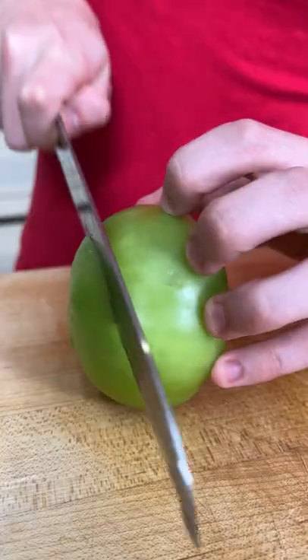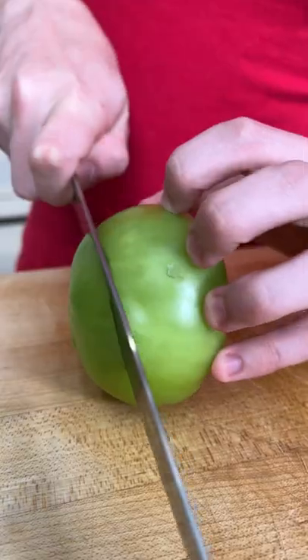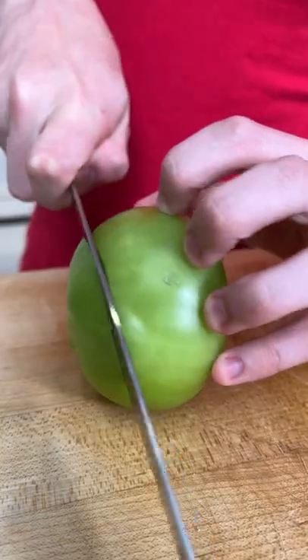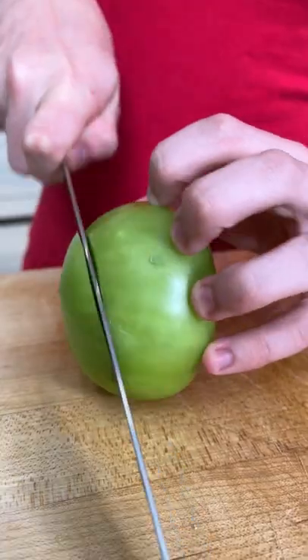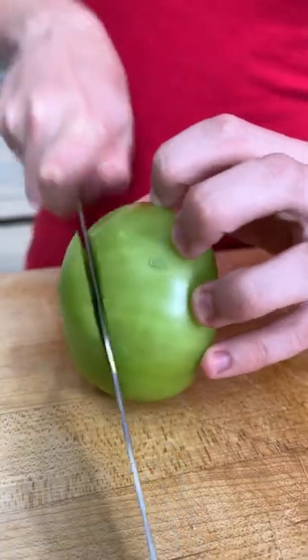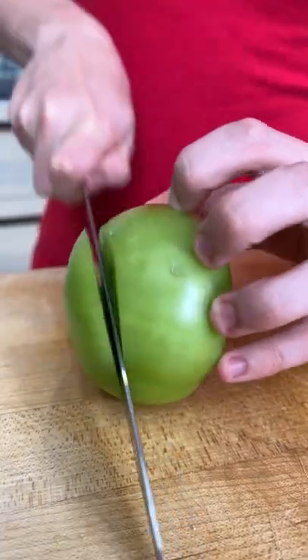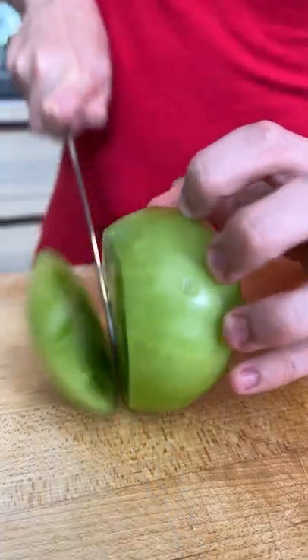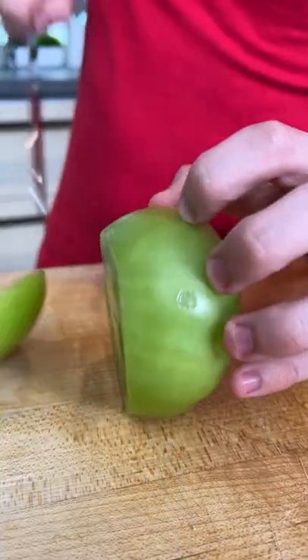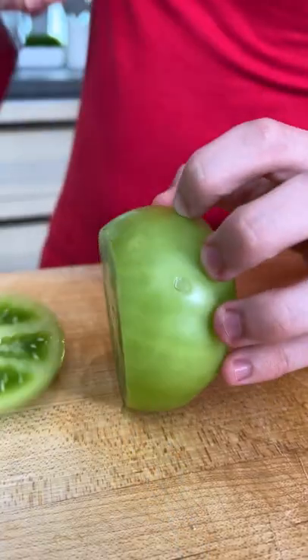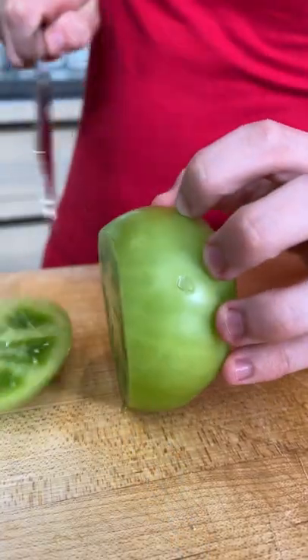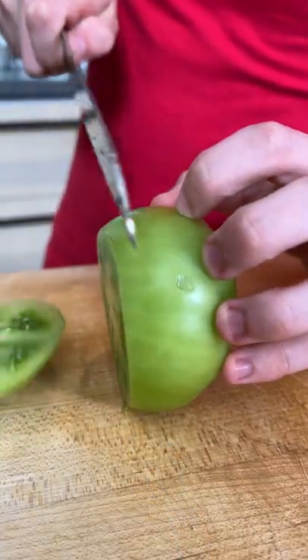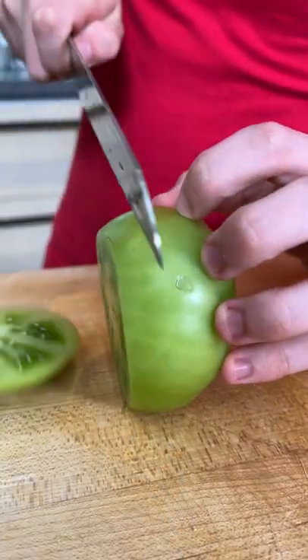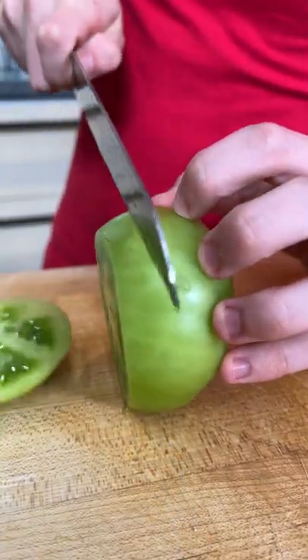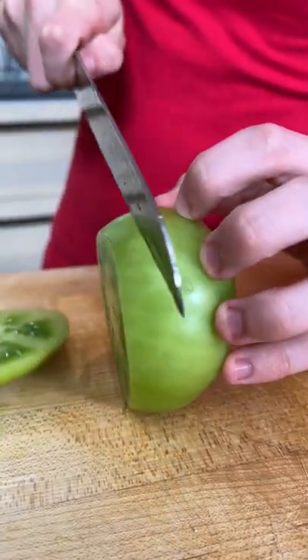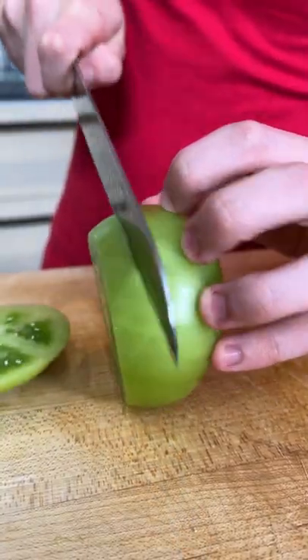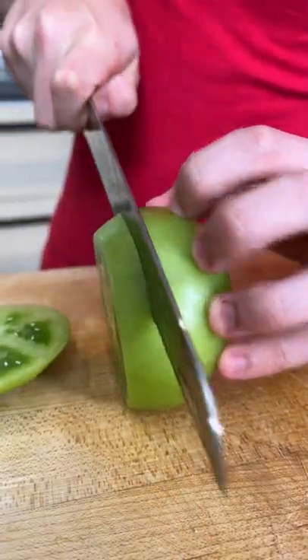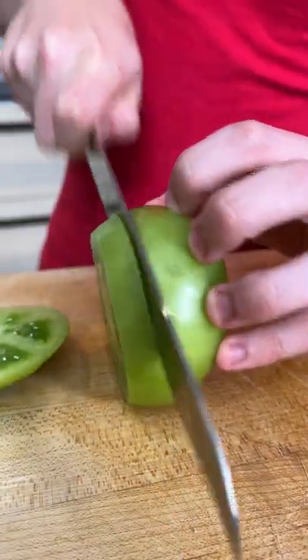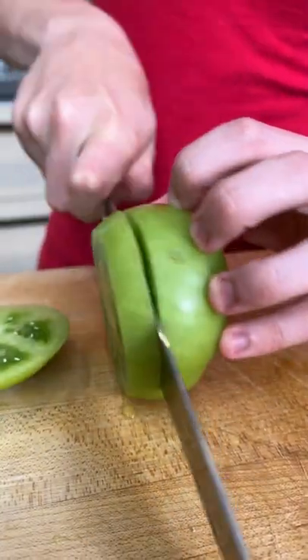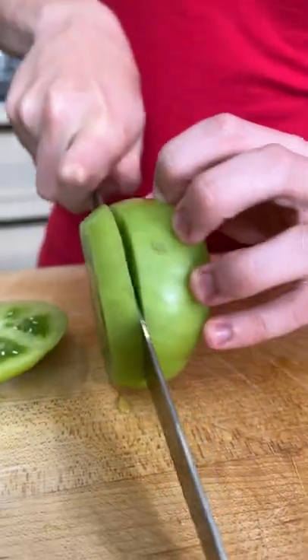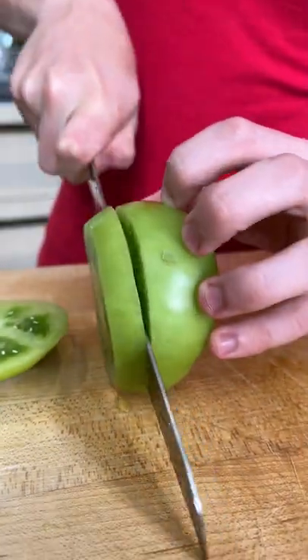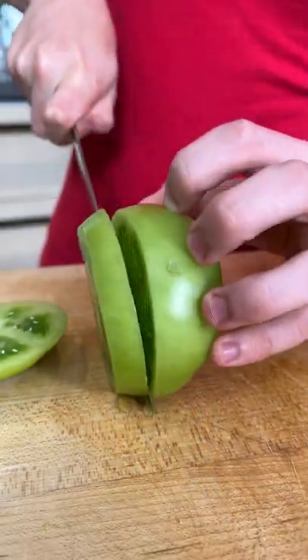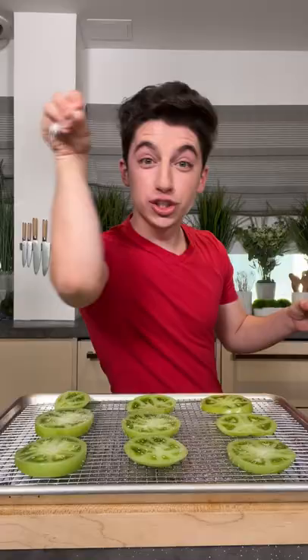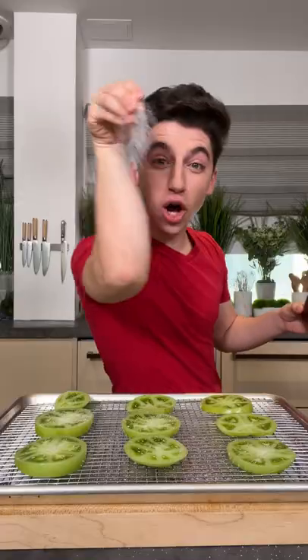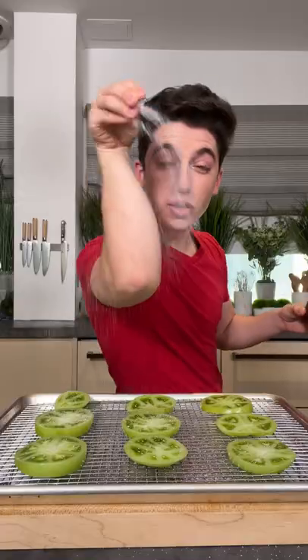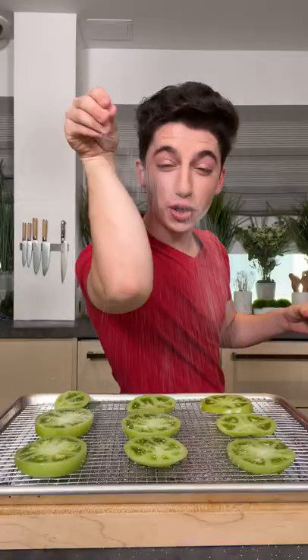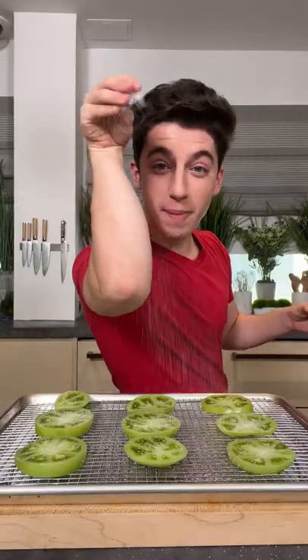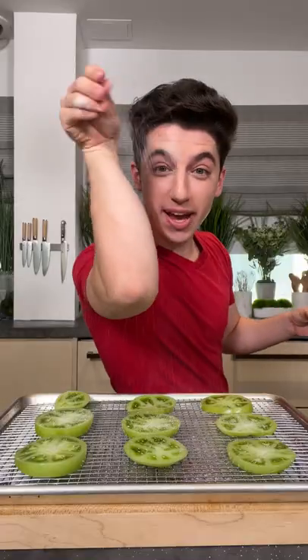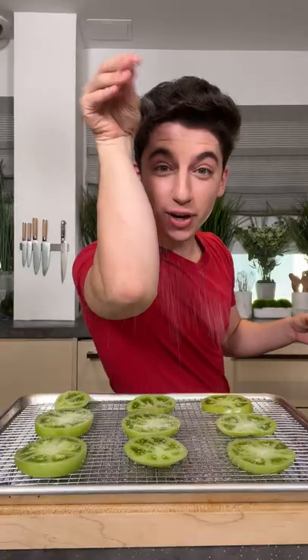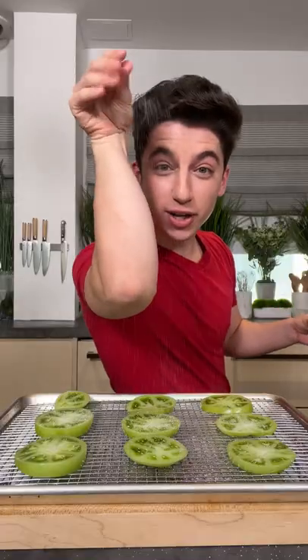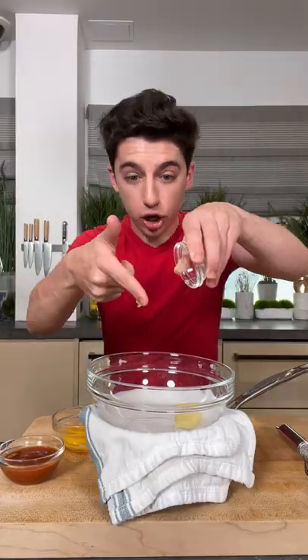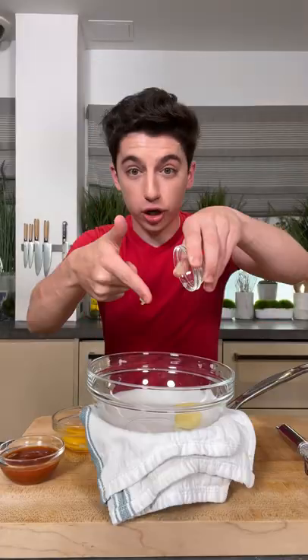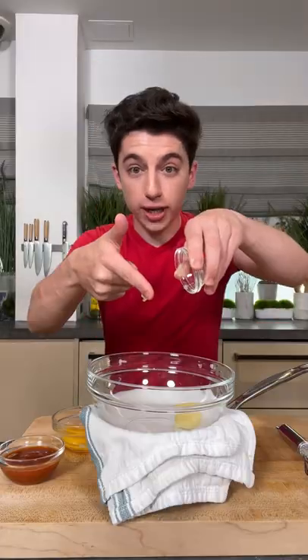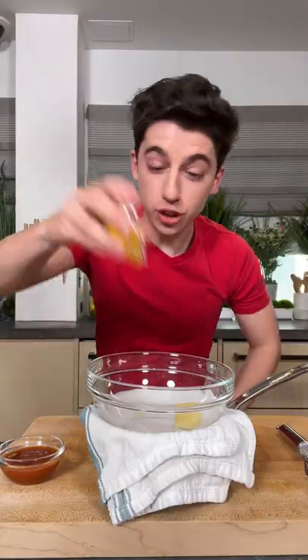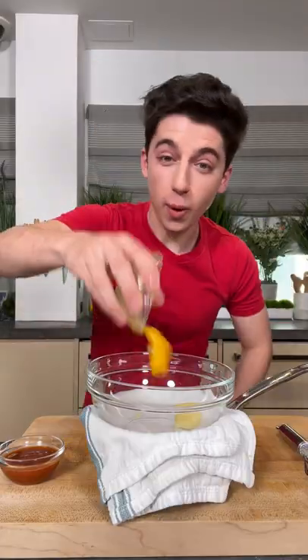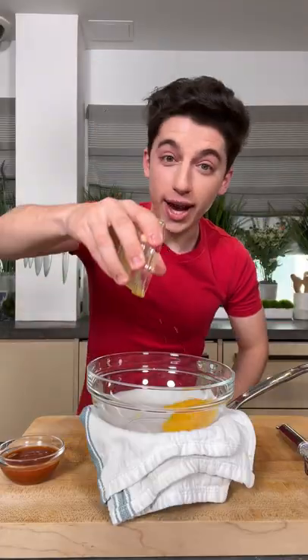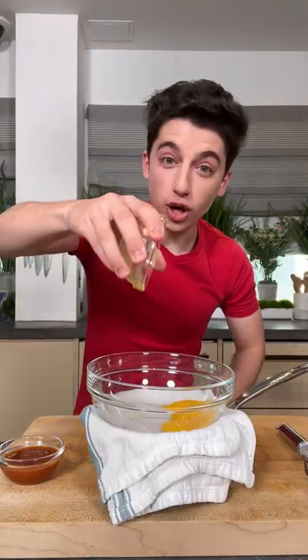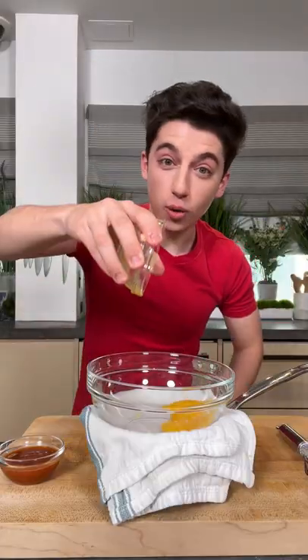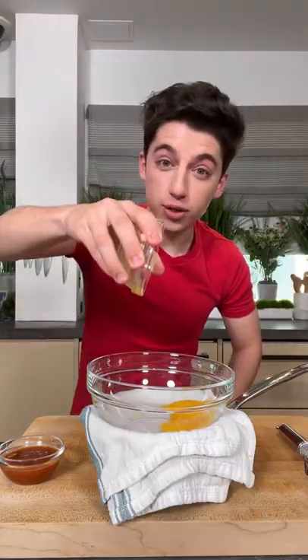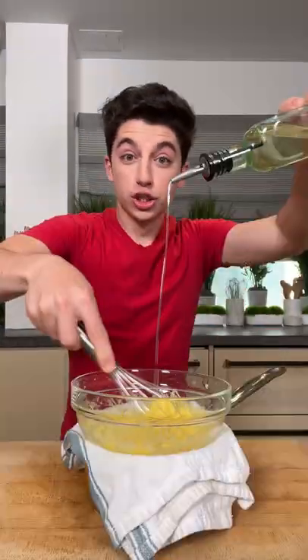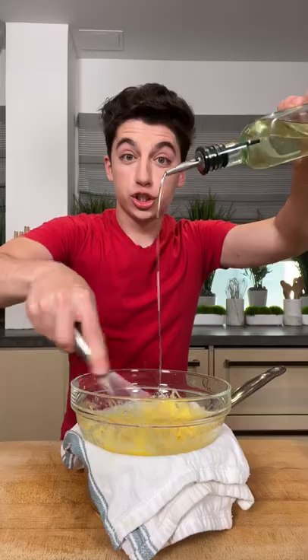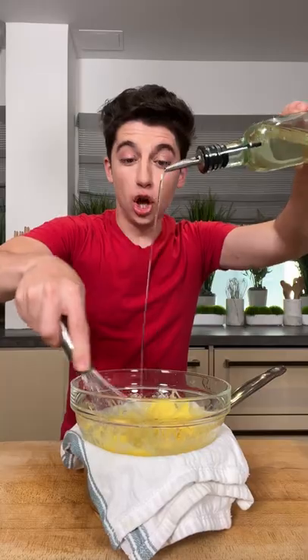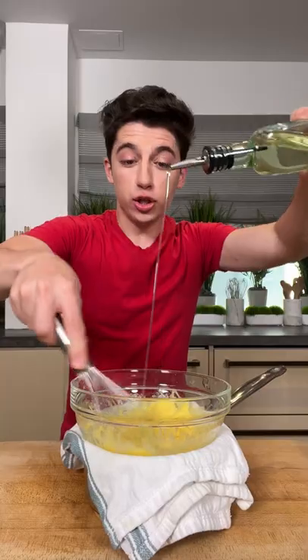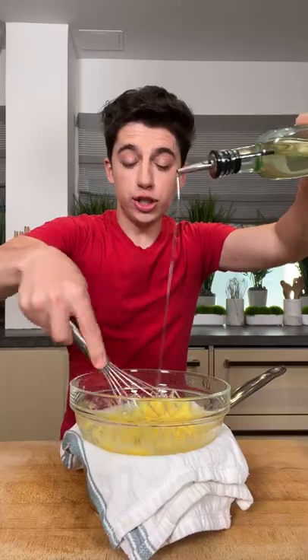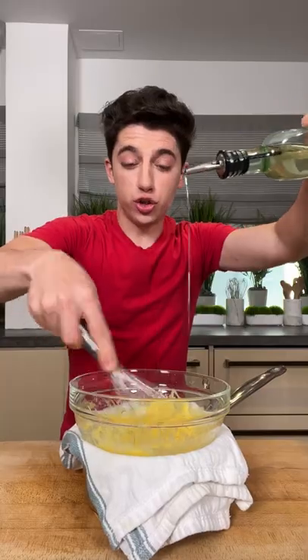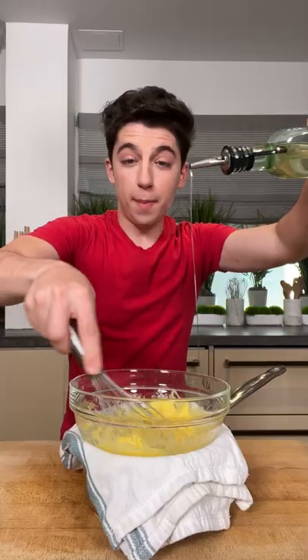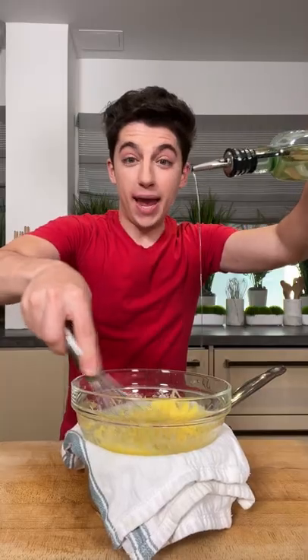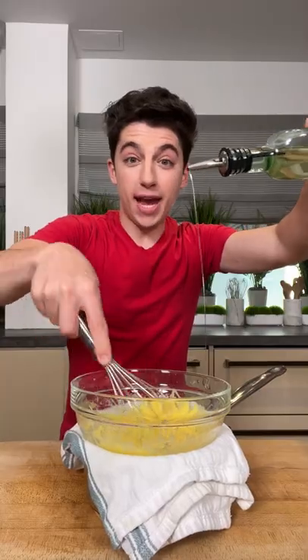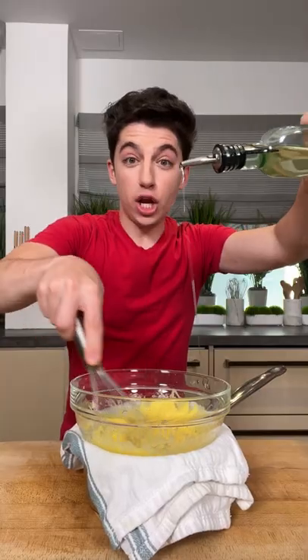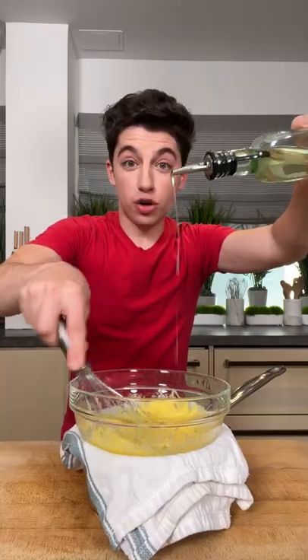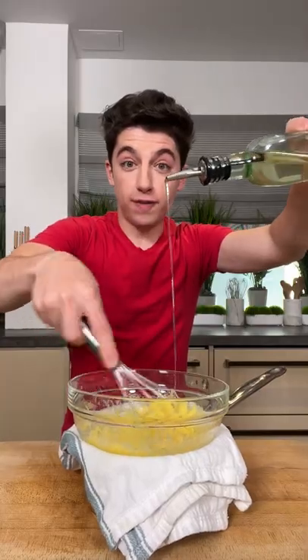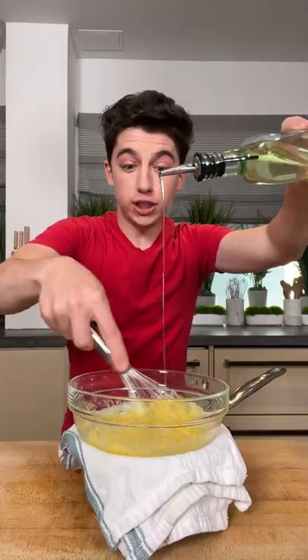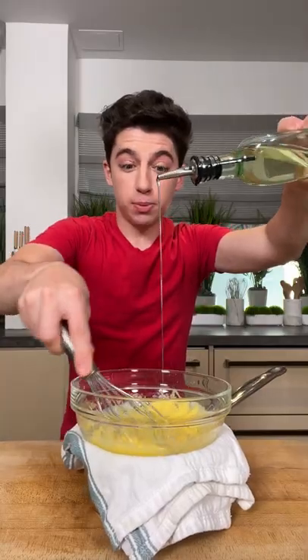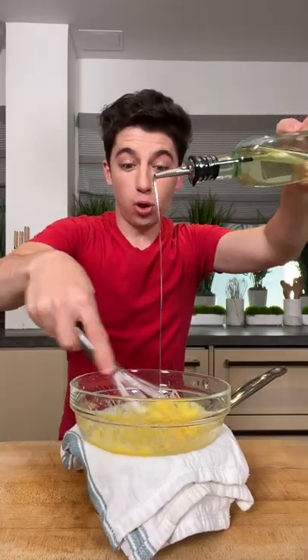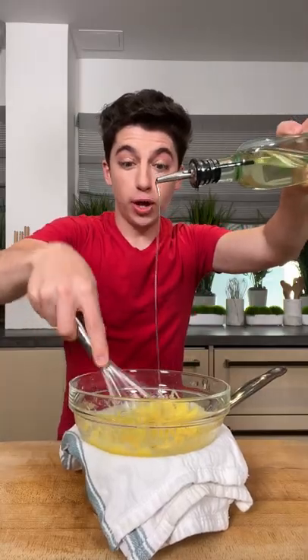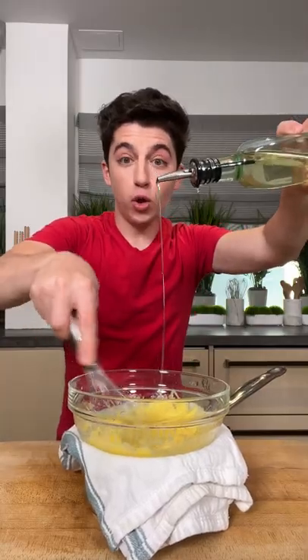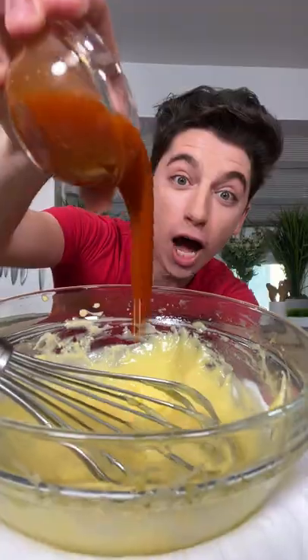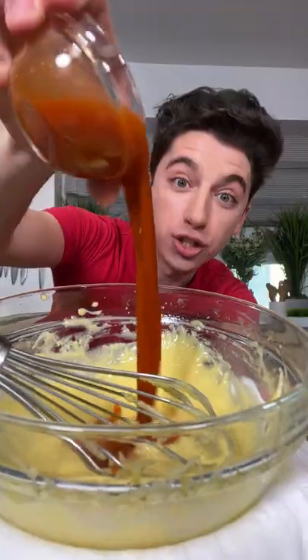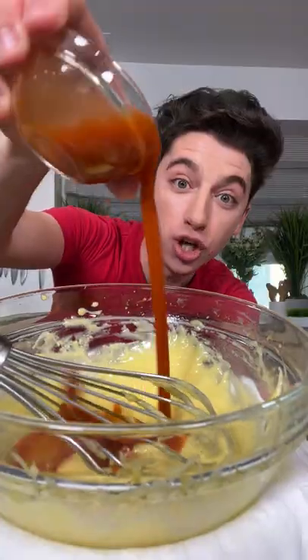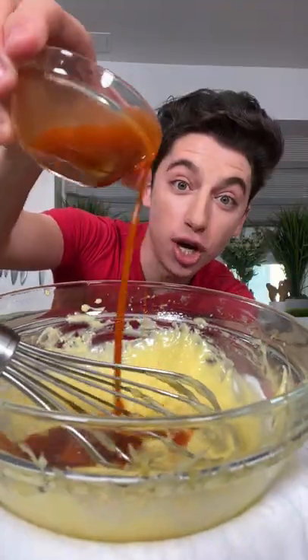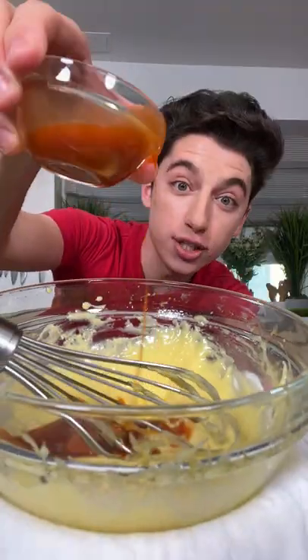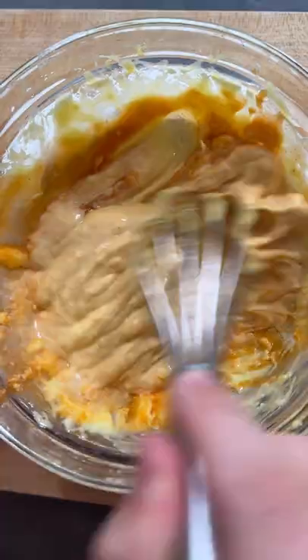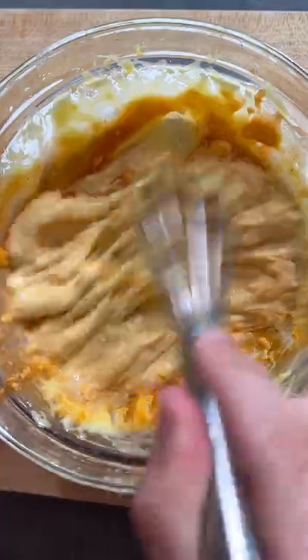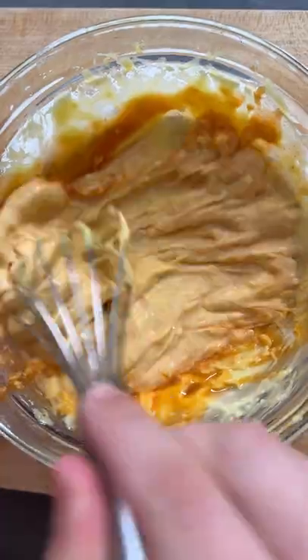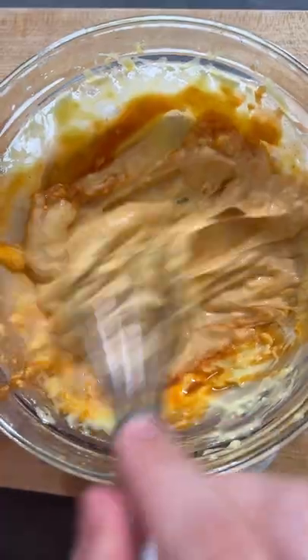Cut them into about a third of an inch slices. Salt your maters, then garlic, two egg yolks, slowly drip in your vegetable oil, hot sauce, whisk it up.